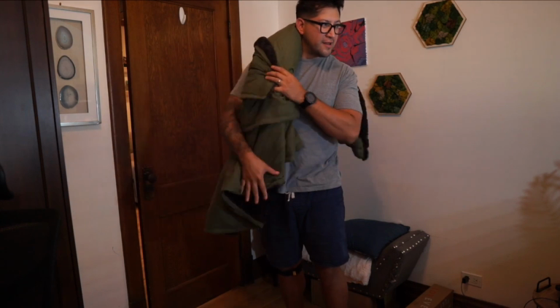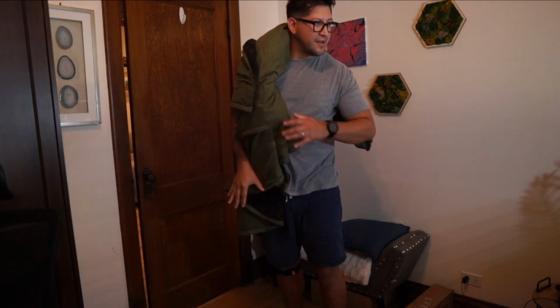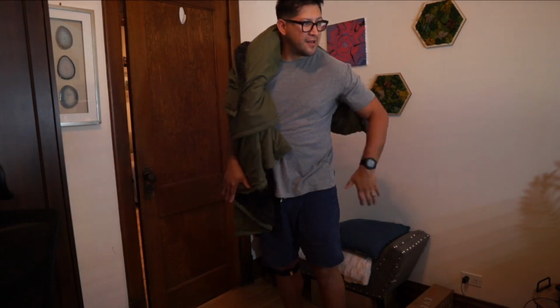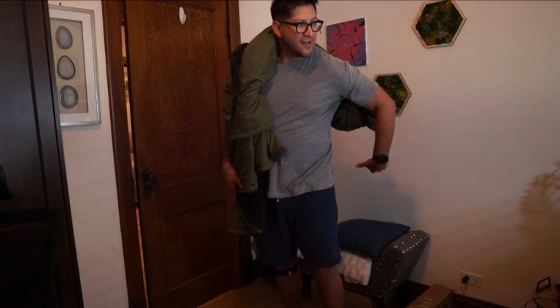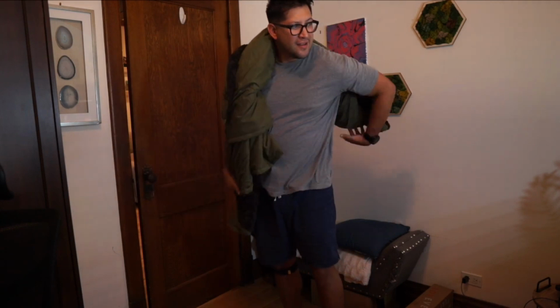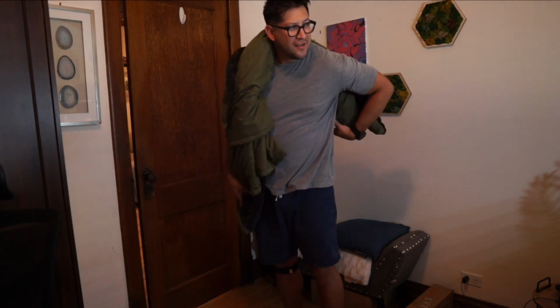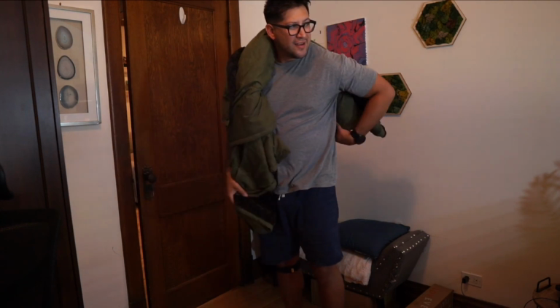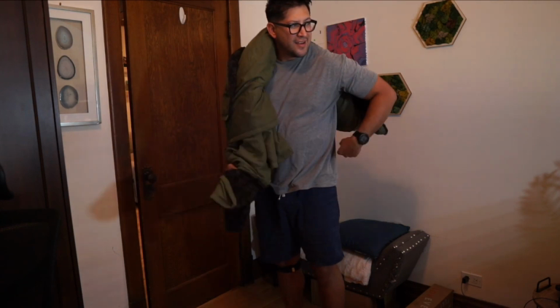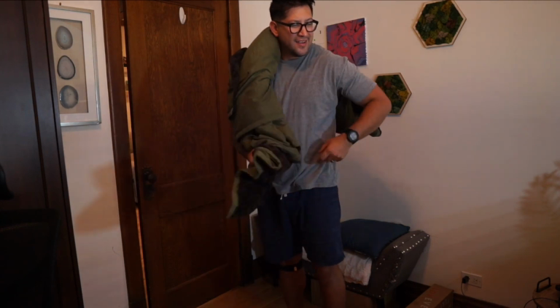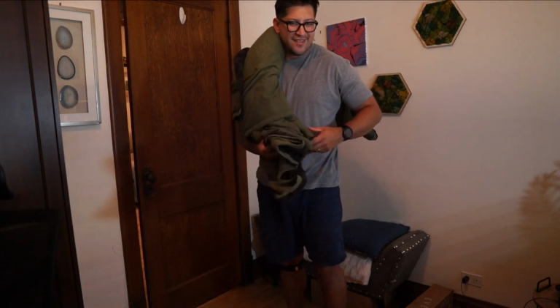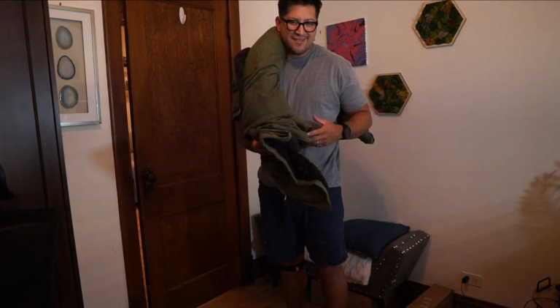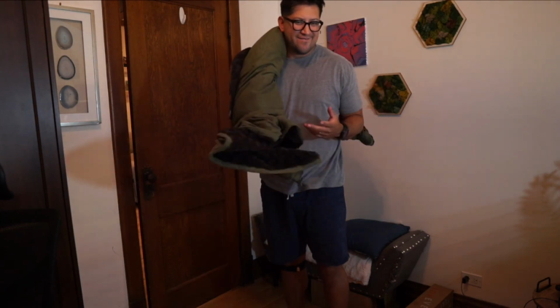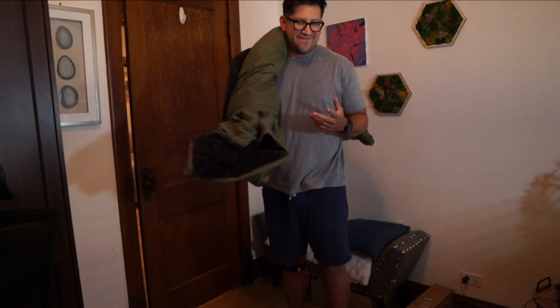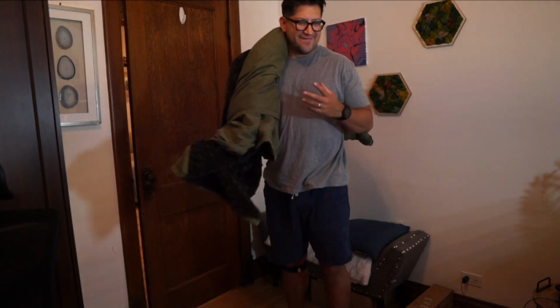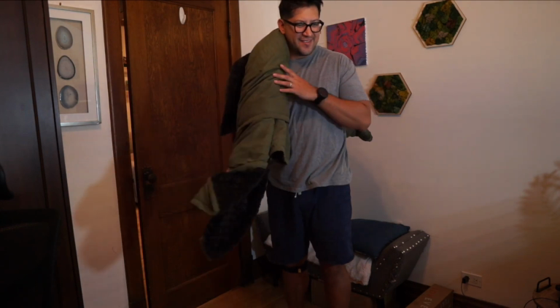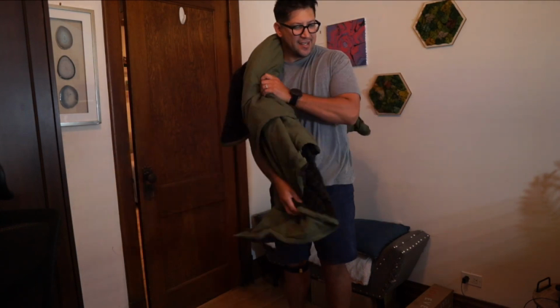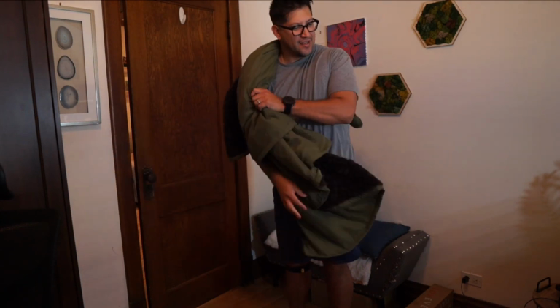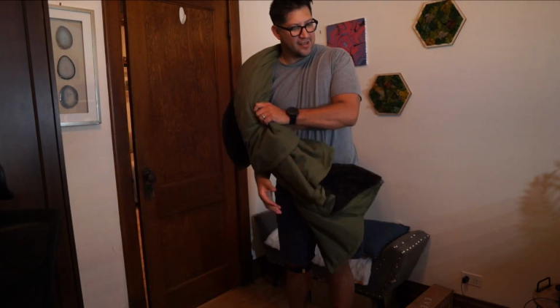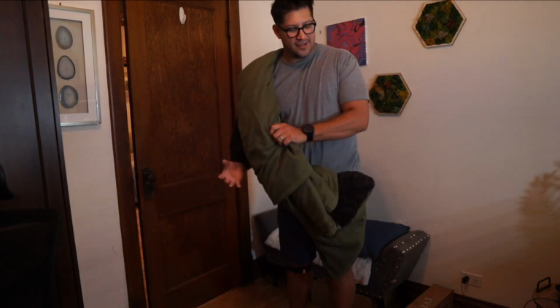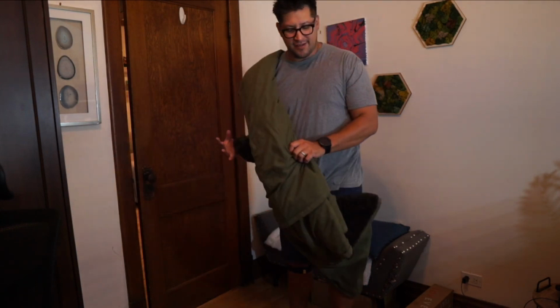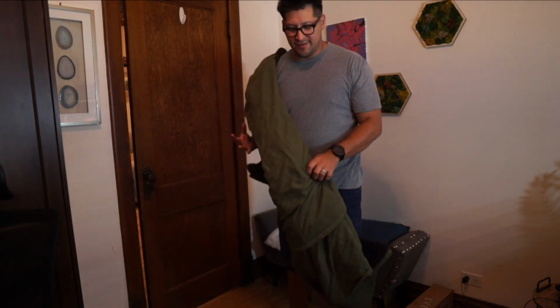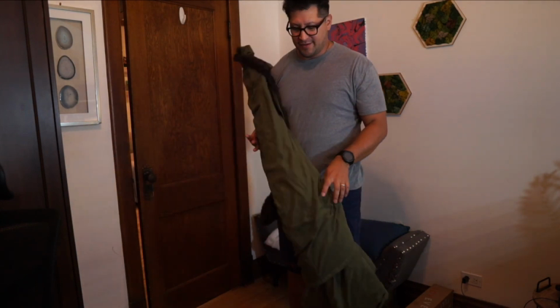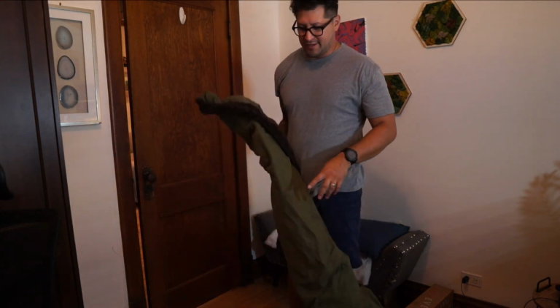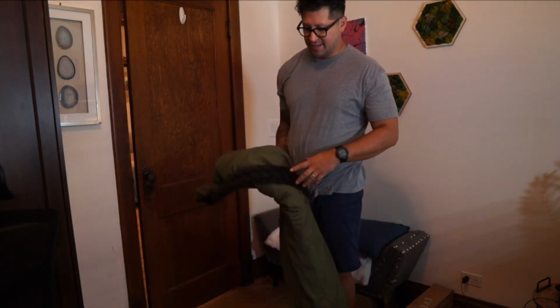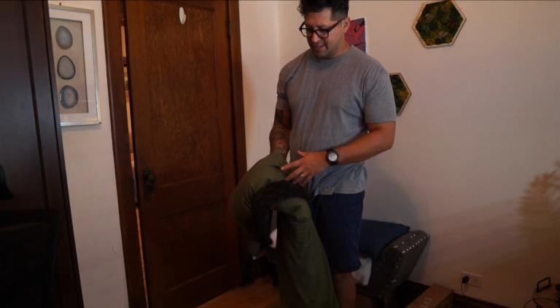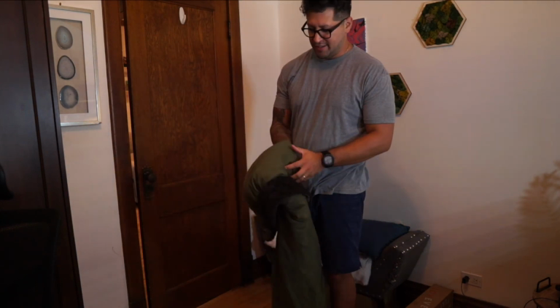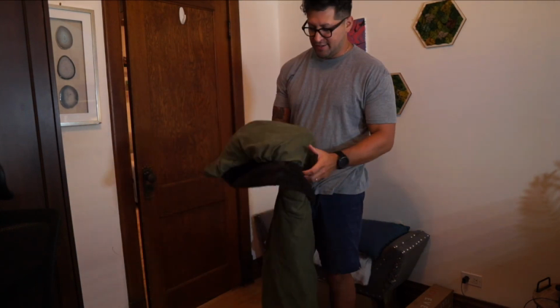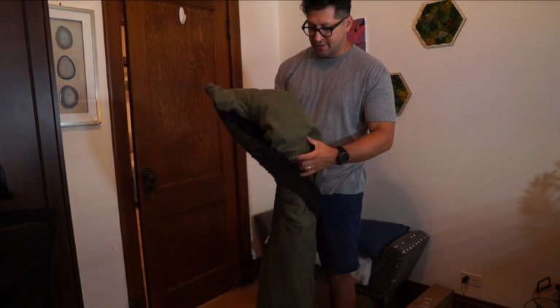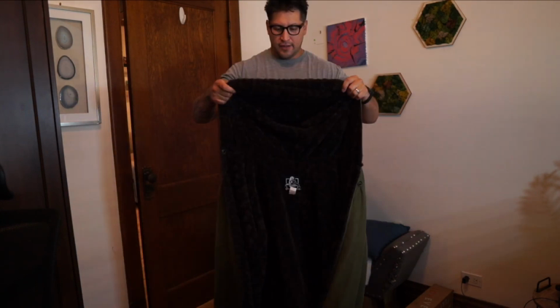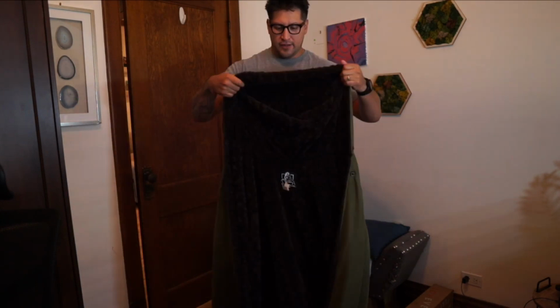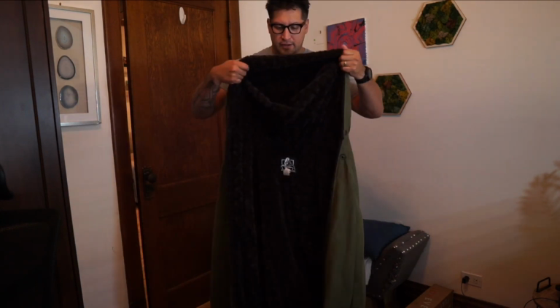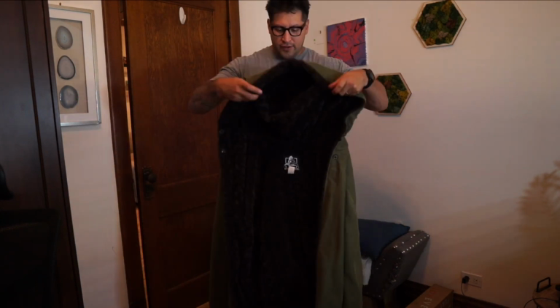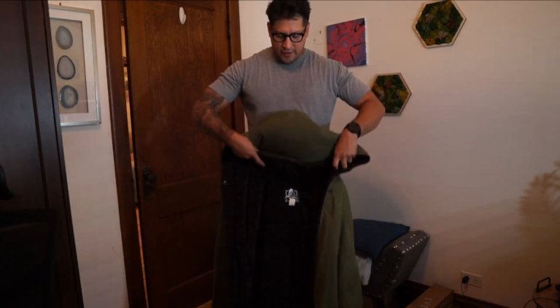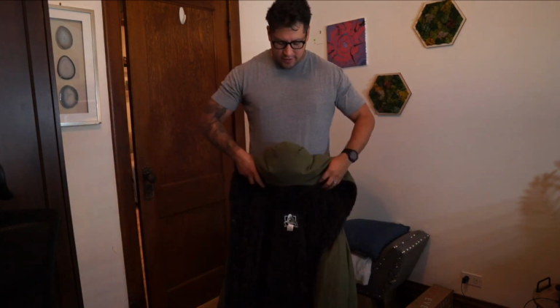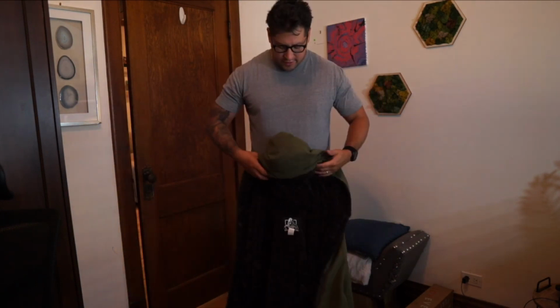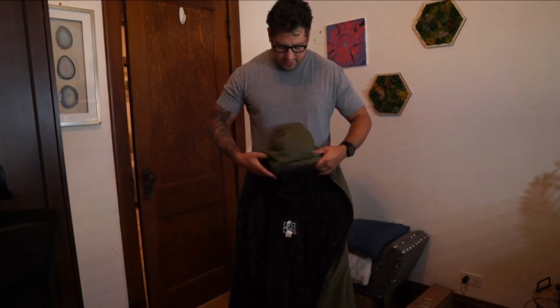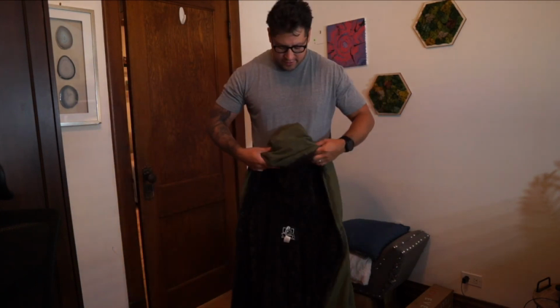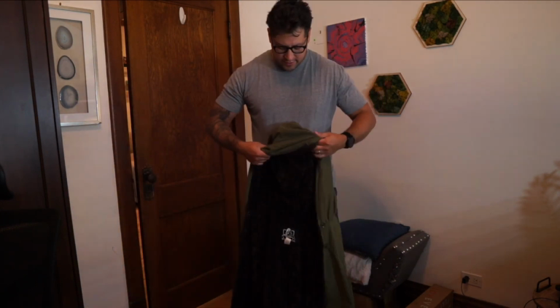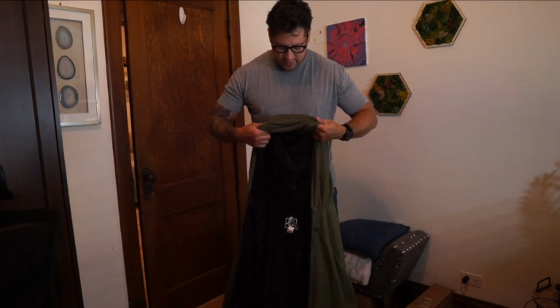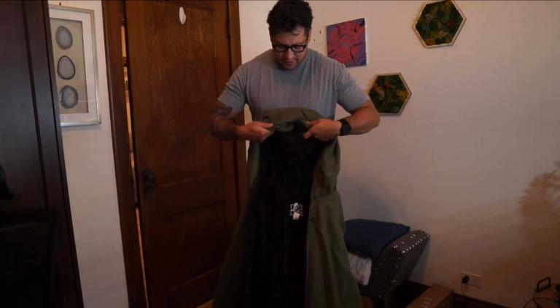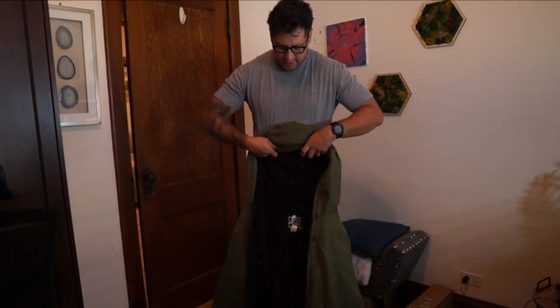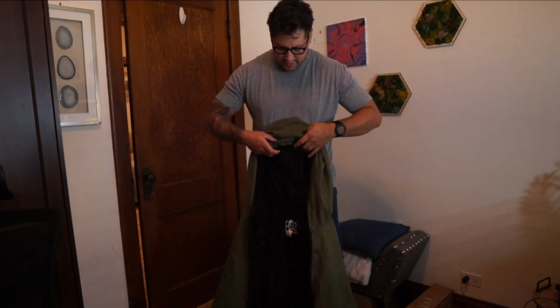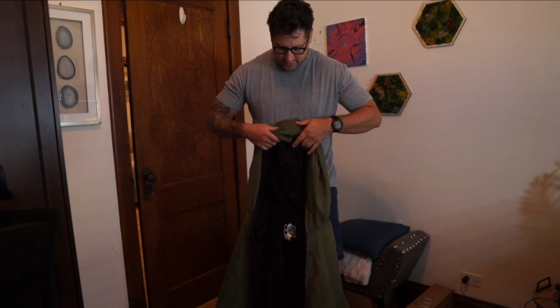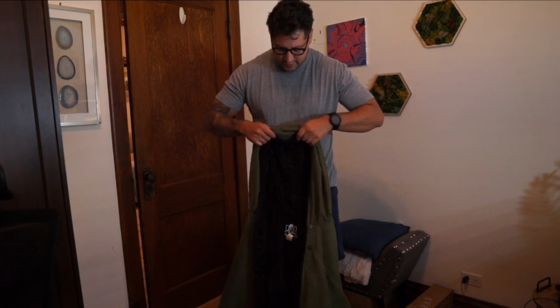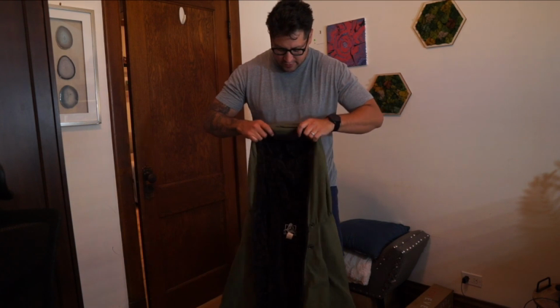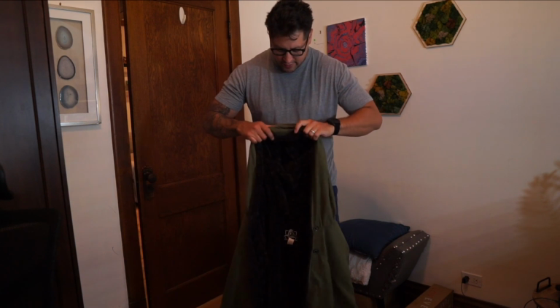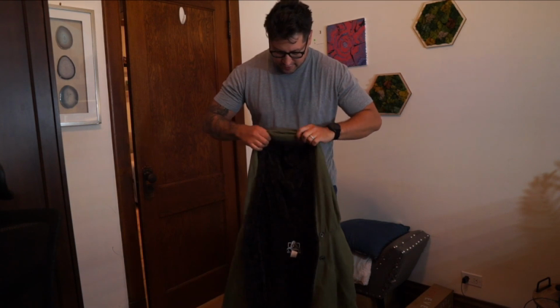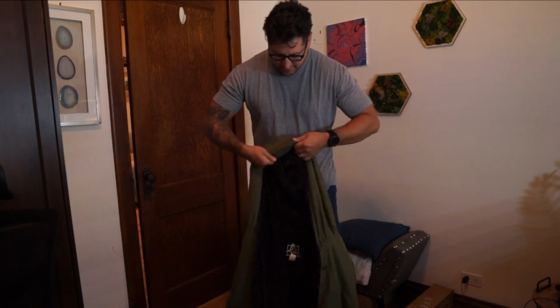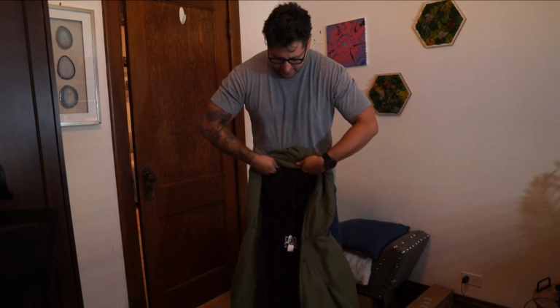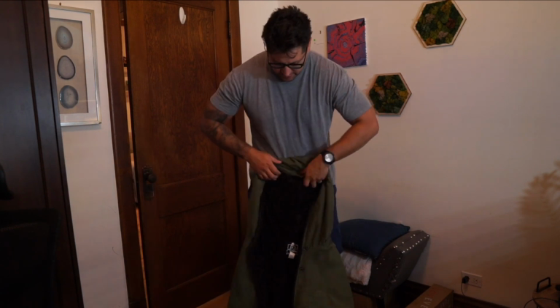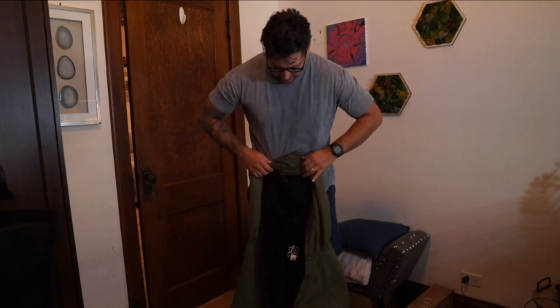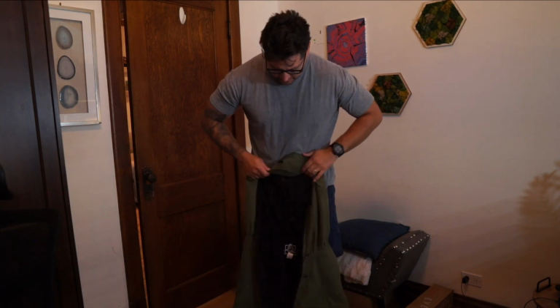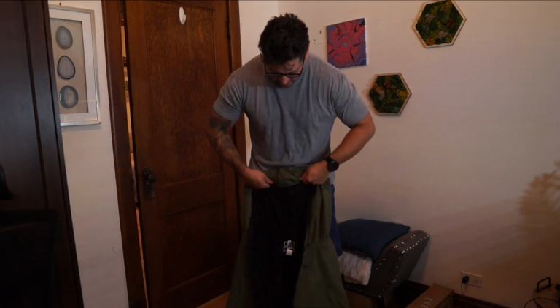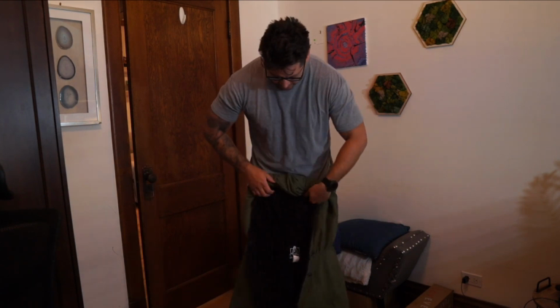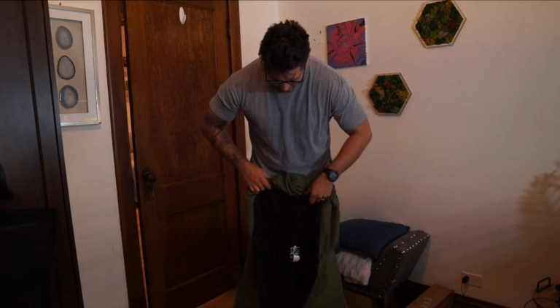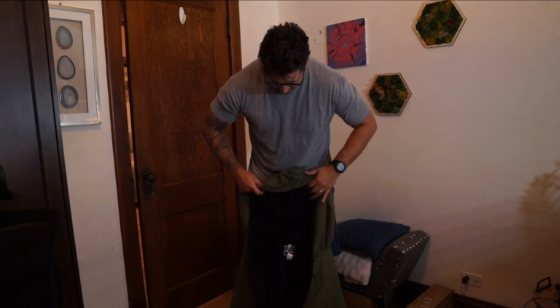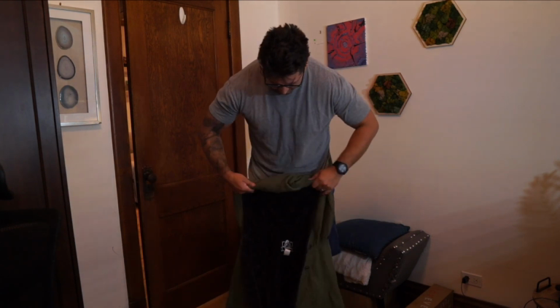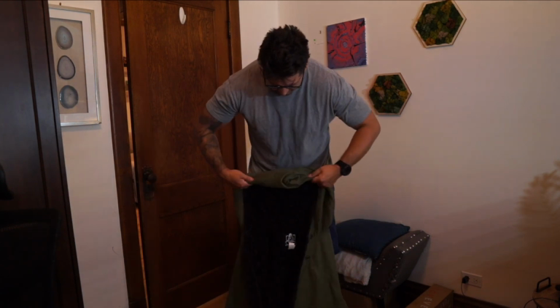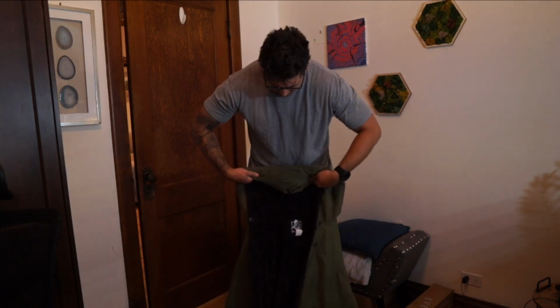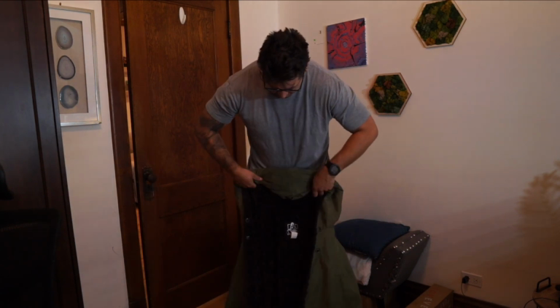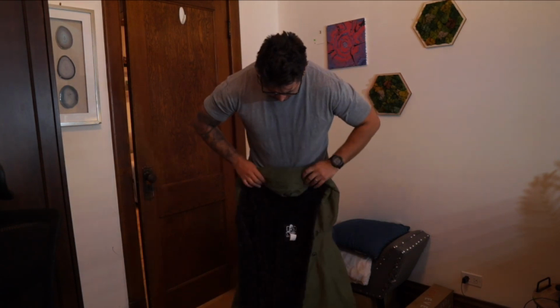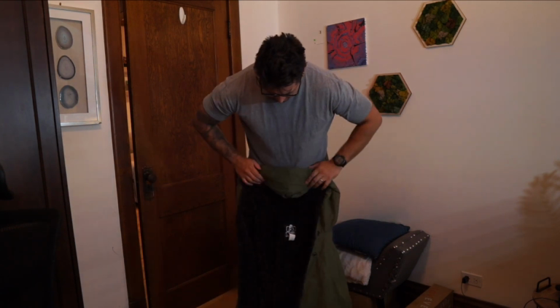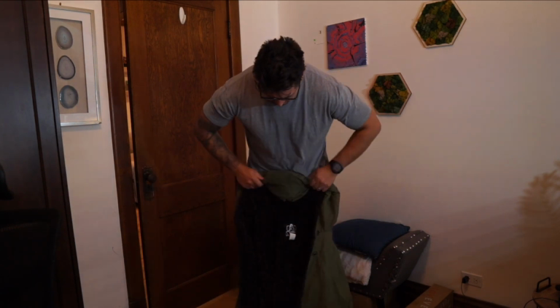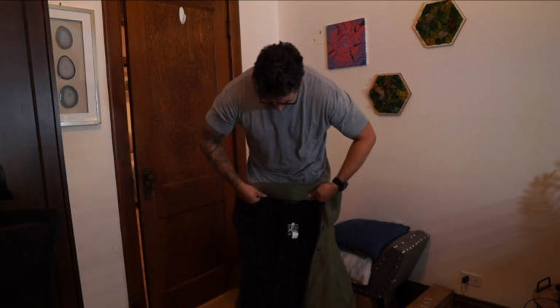So here's what I do — I take the hood right away and just roll it down into itself.